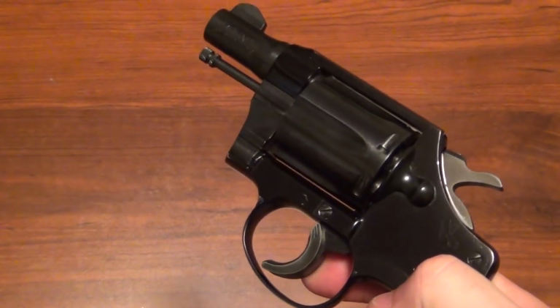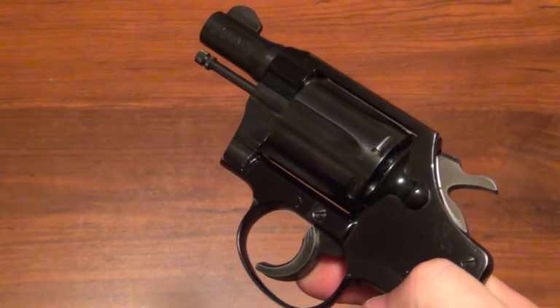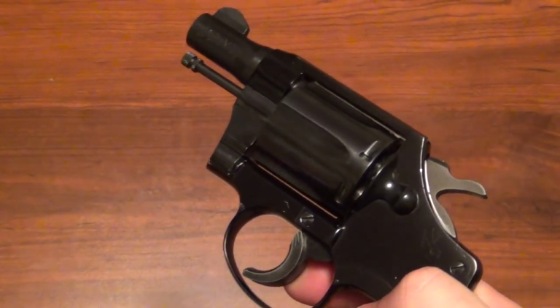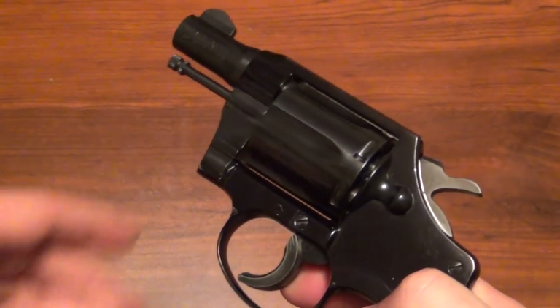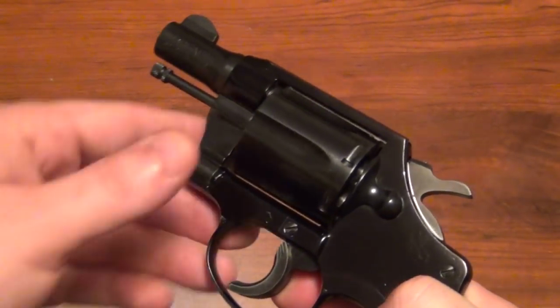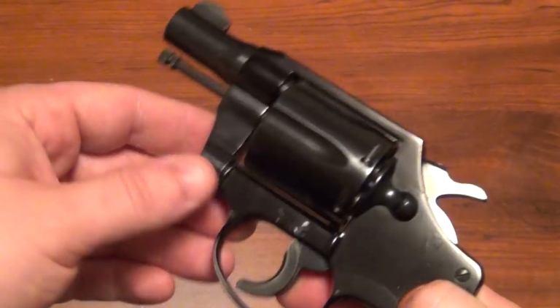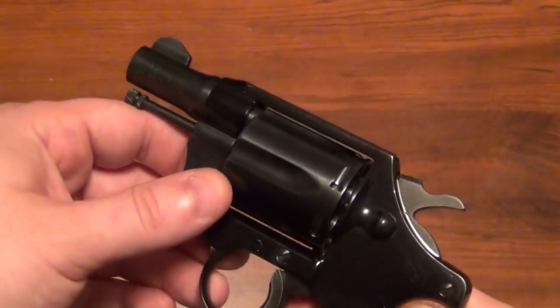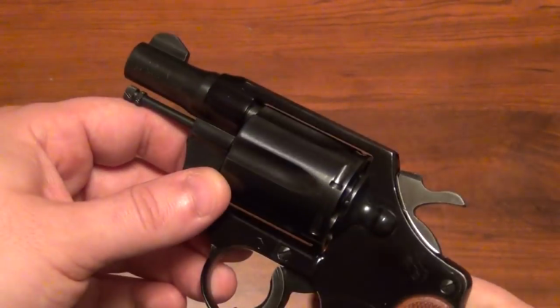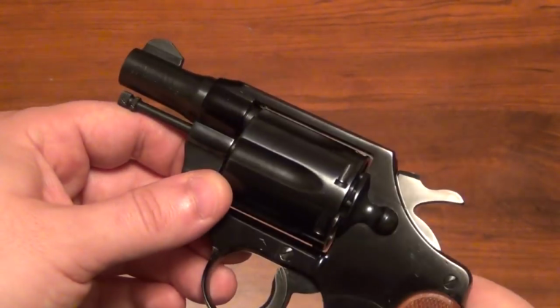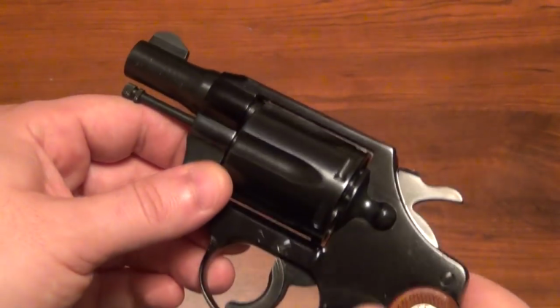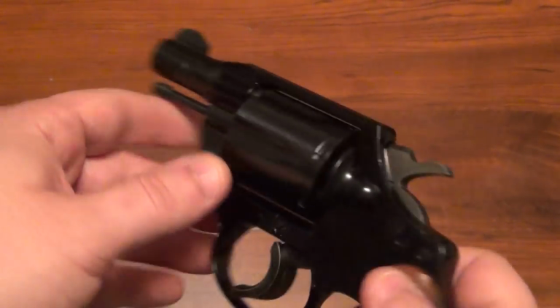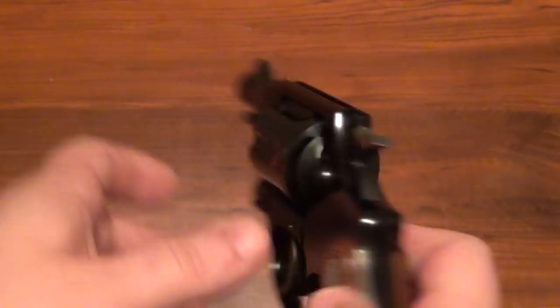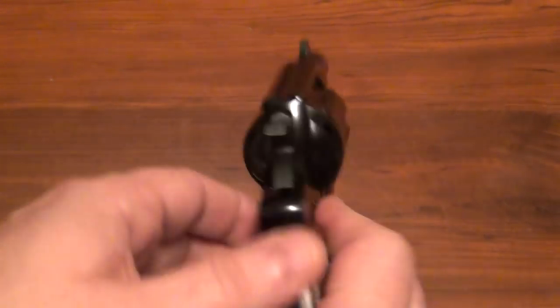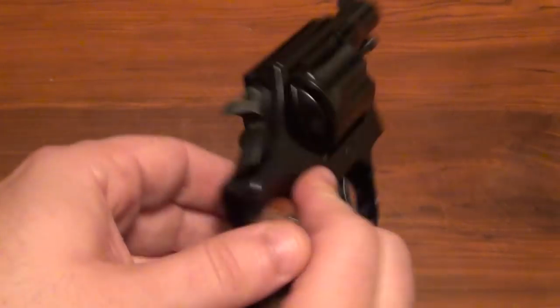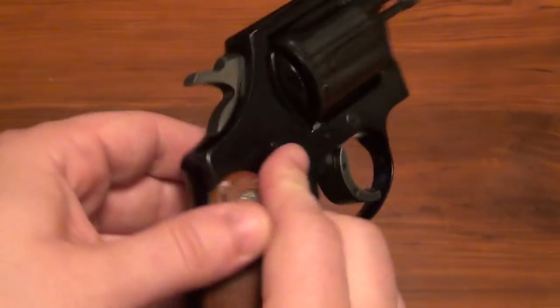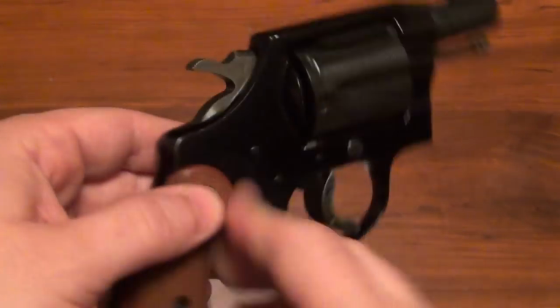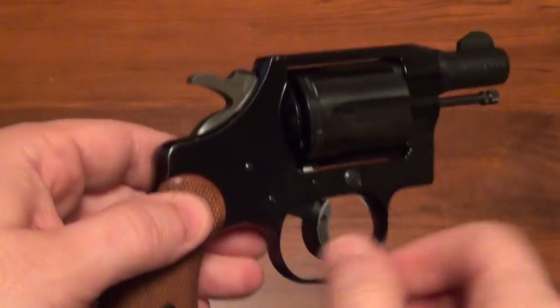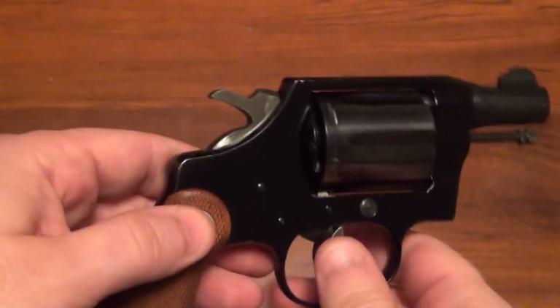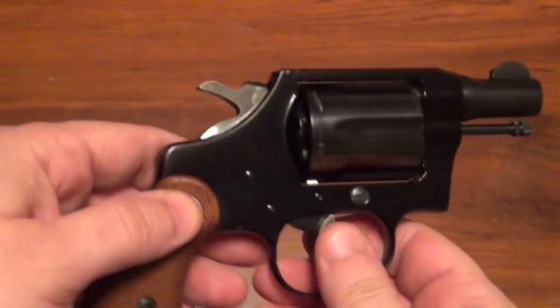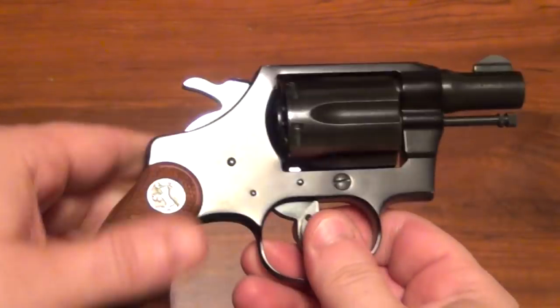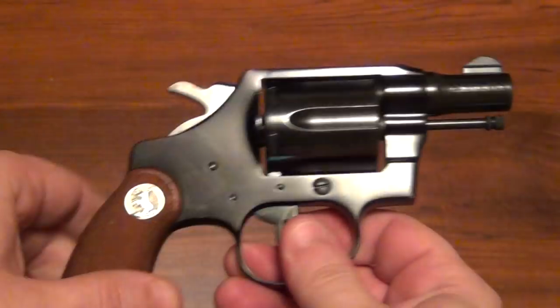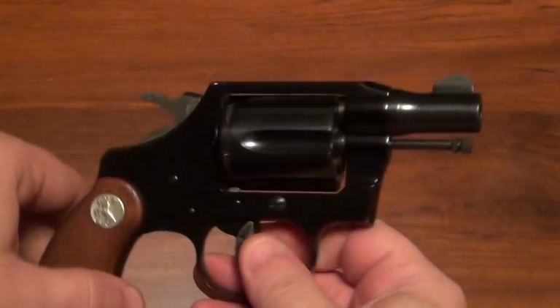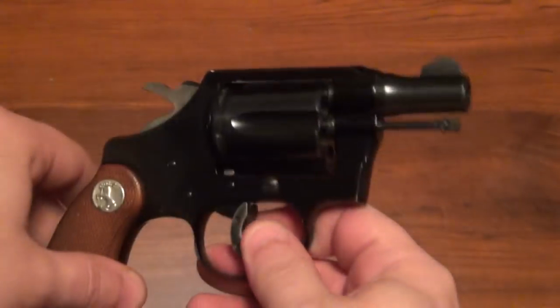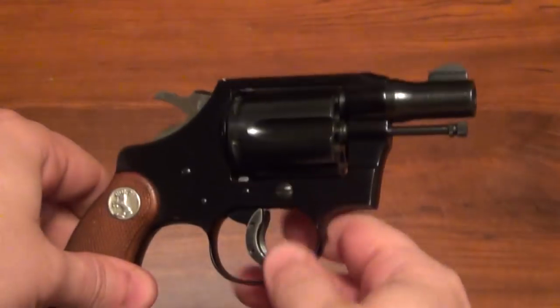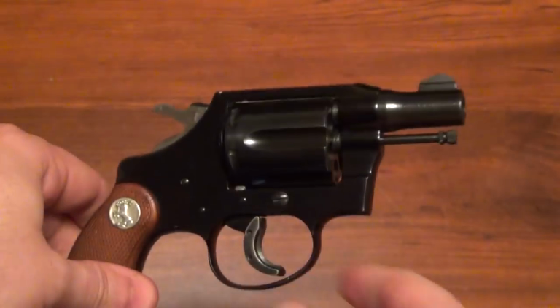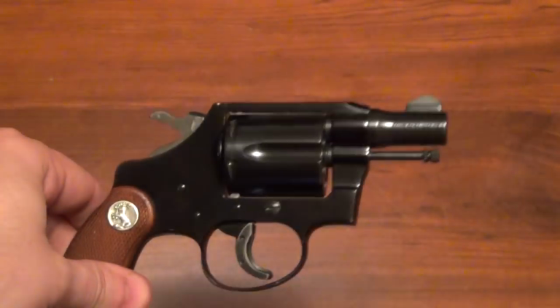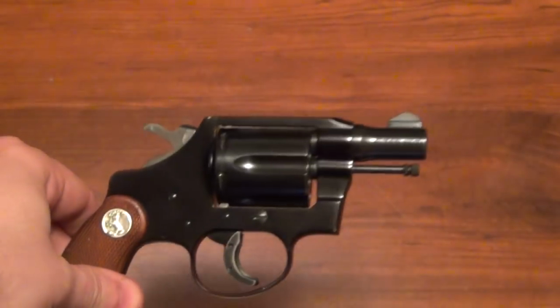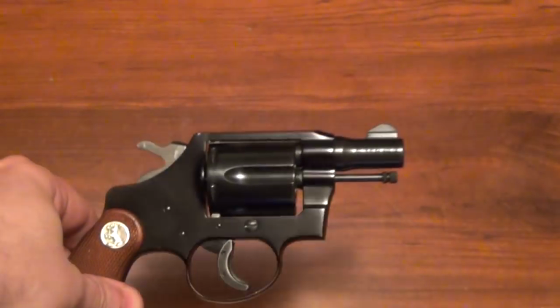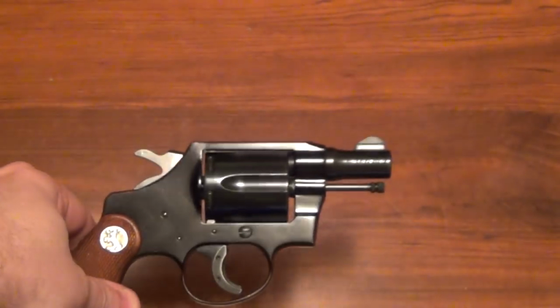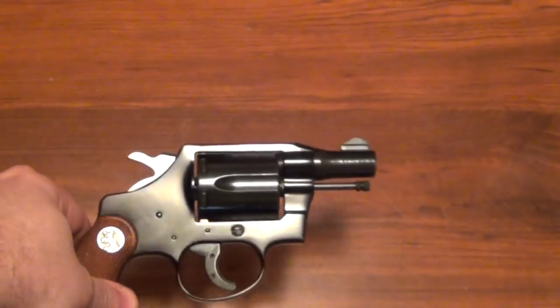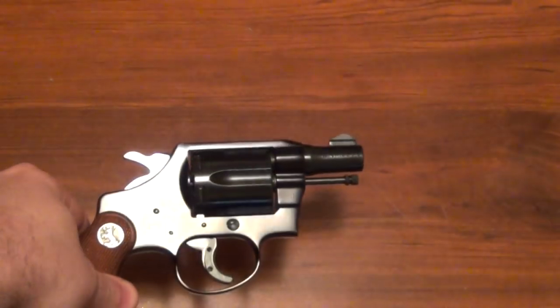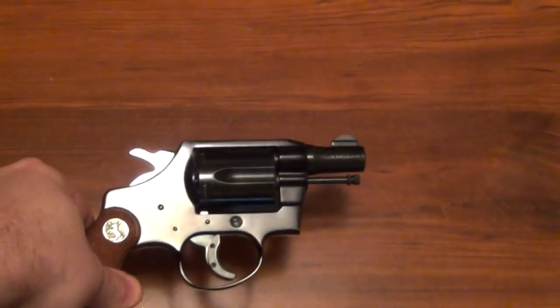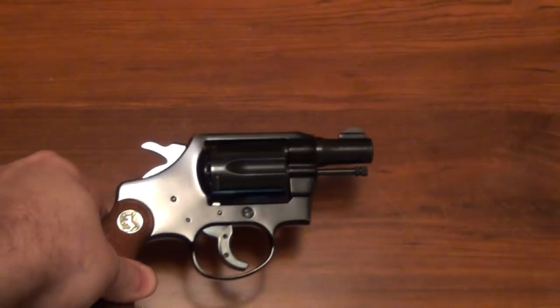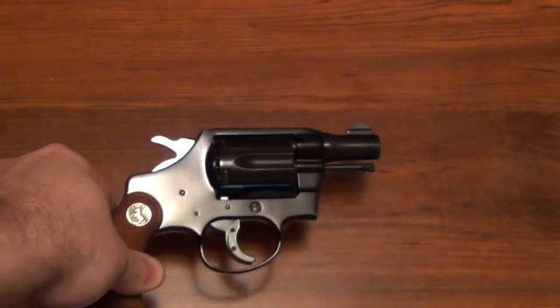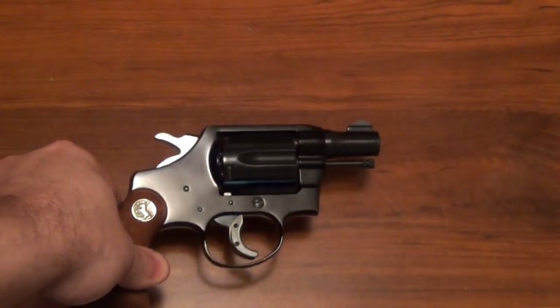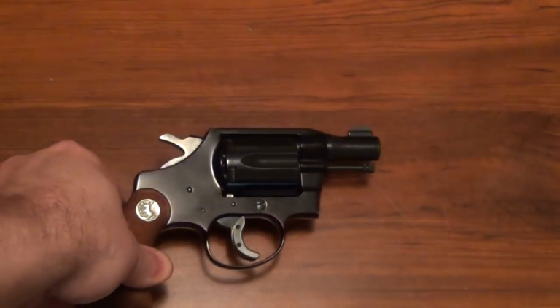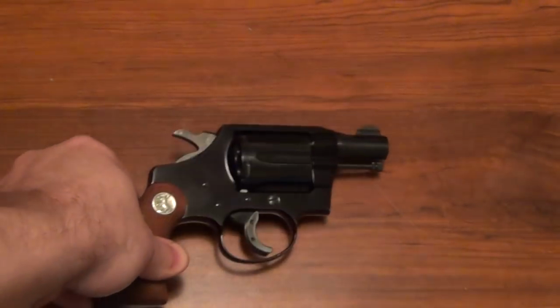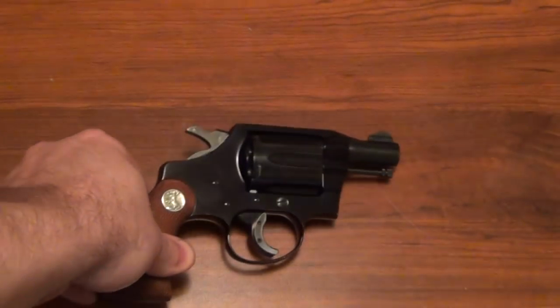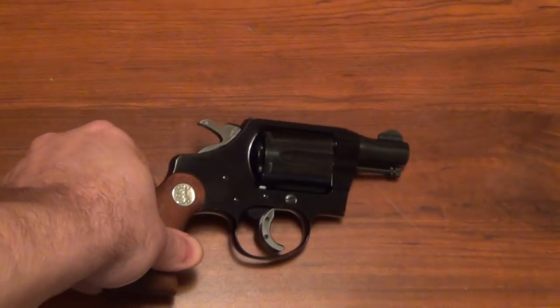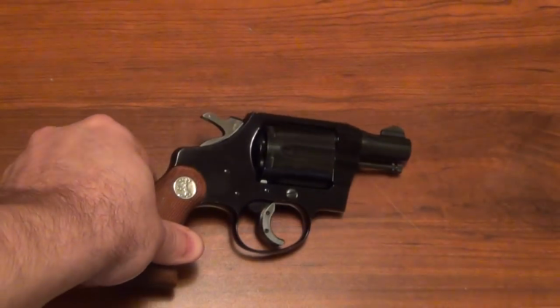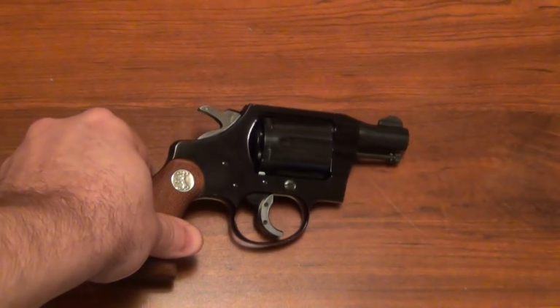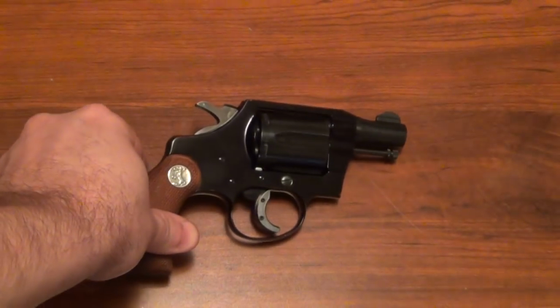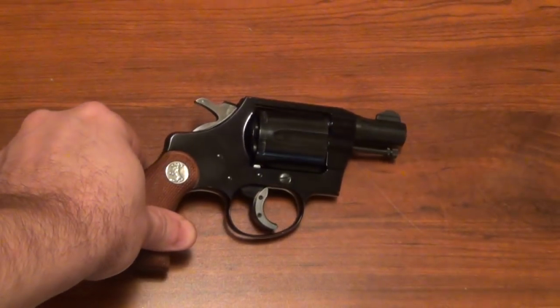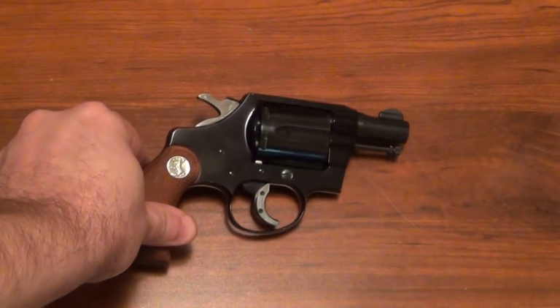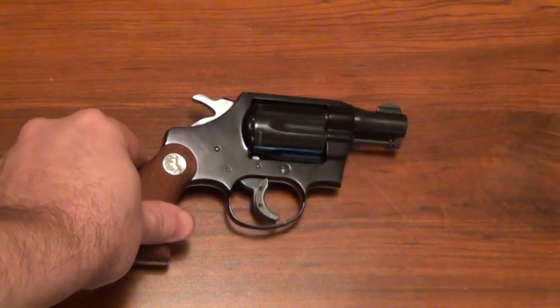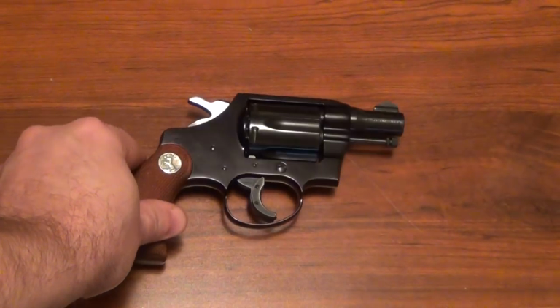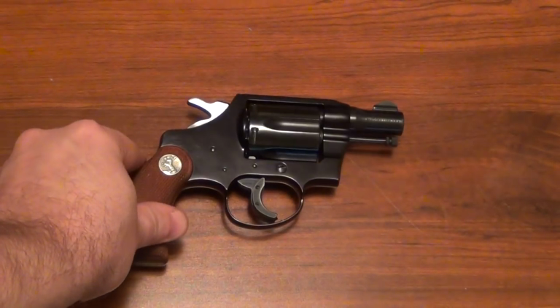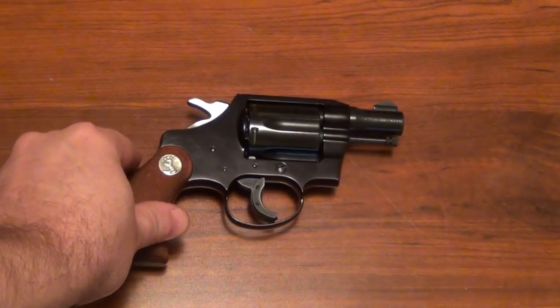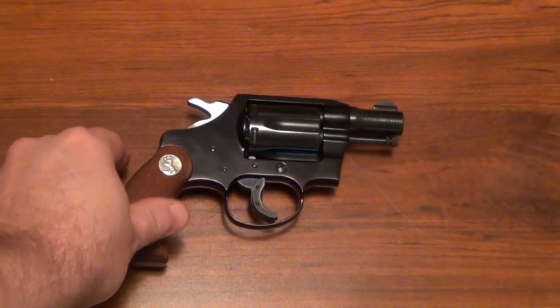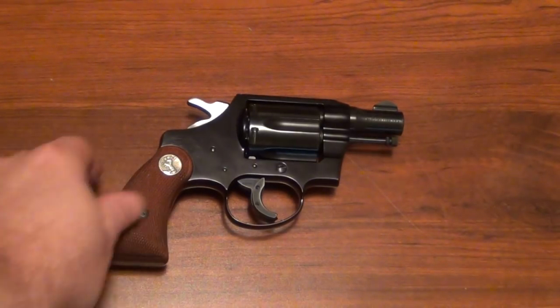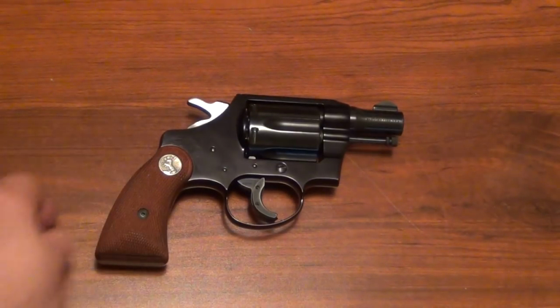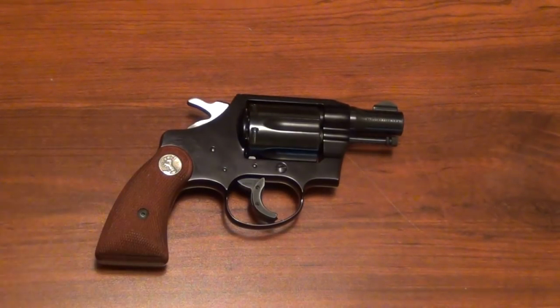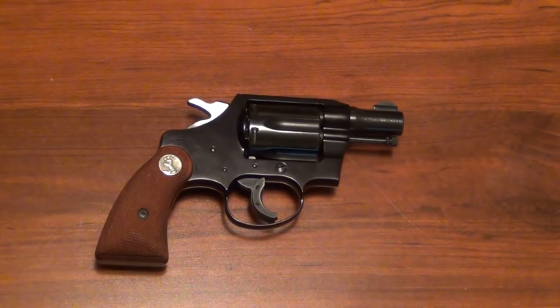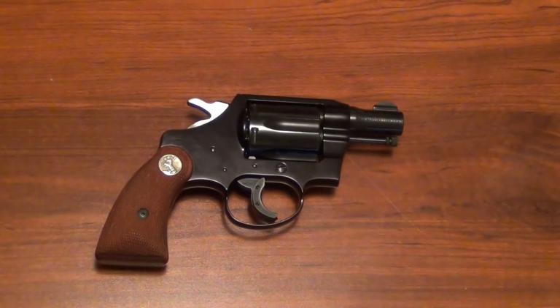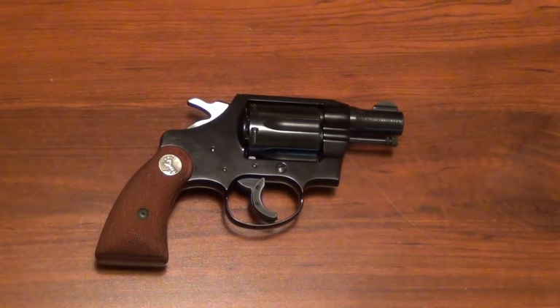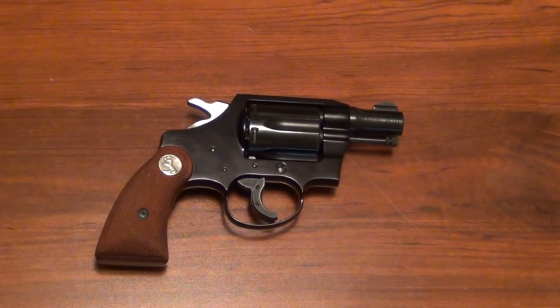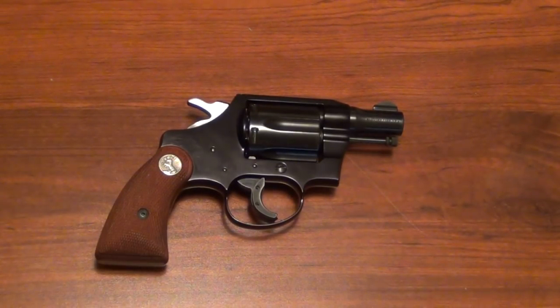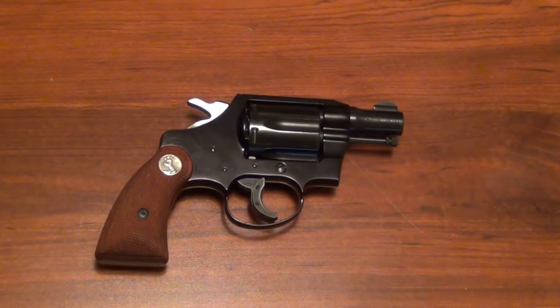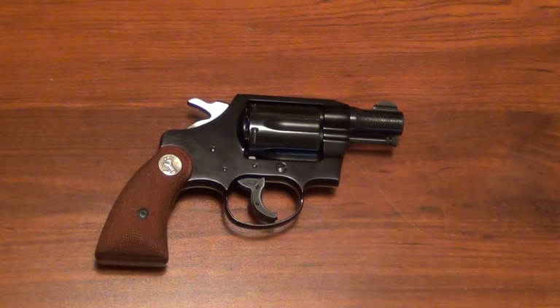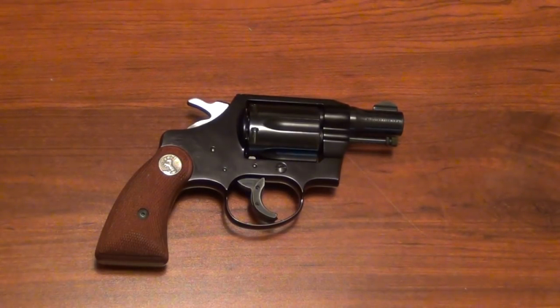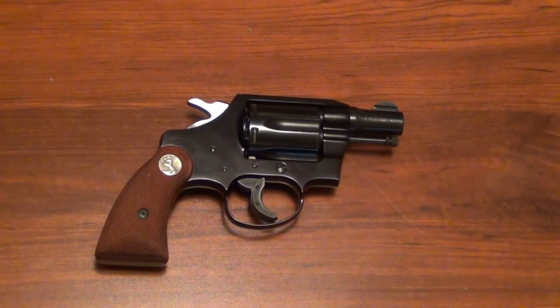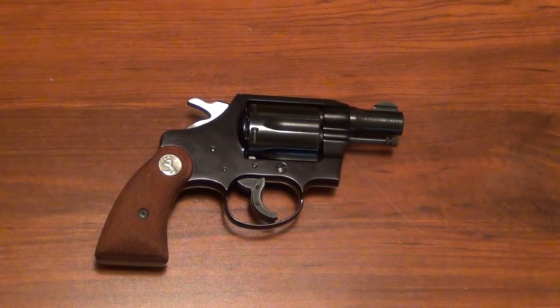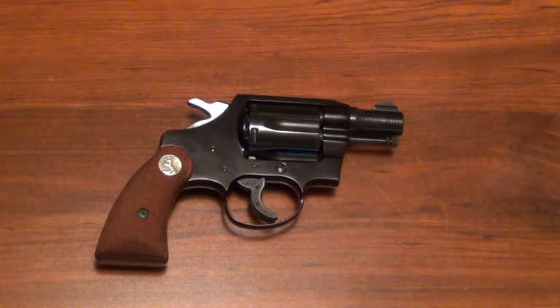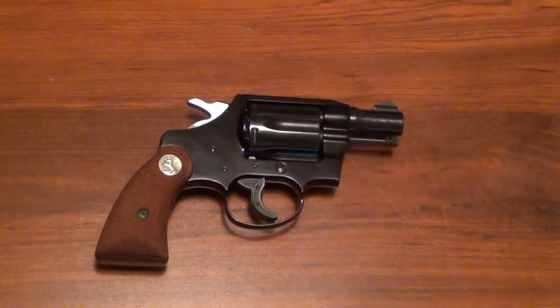So there it is — a very quick review on a Colt Agent. Thanks for watching.